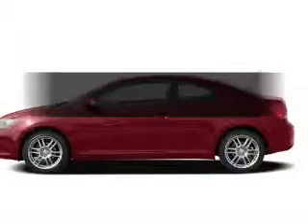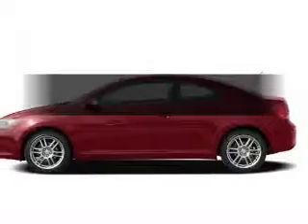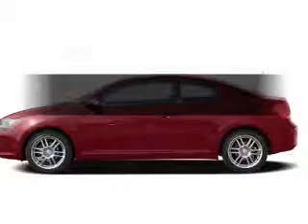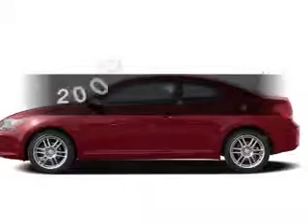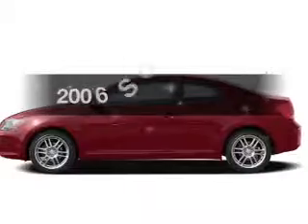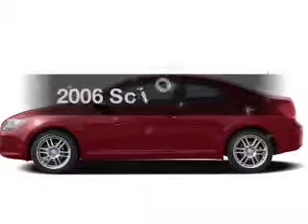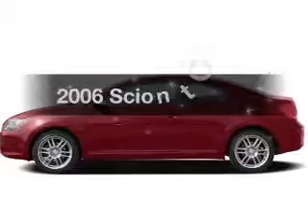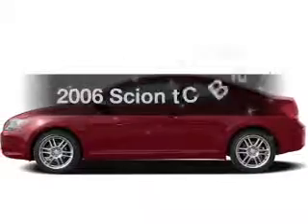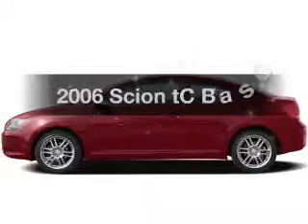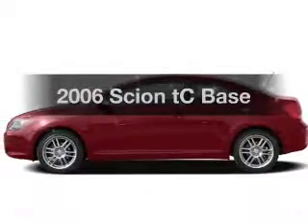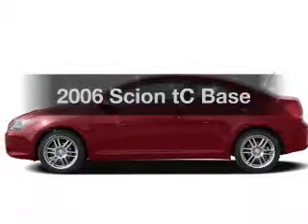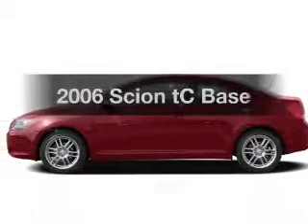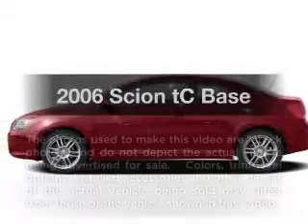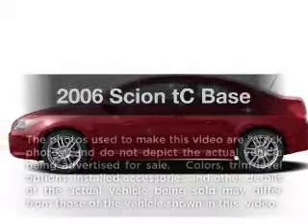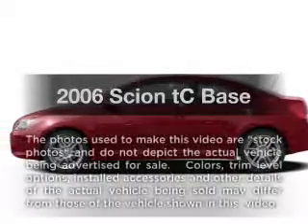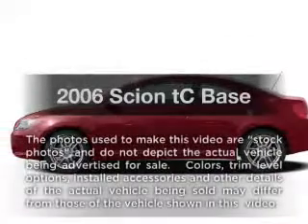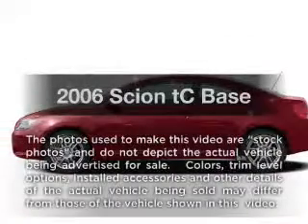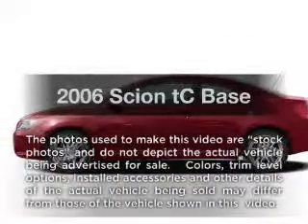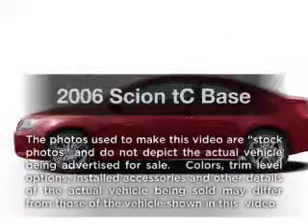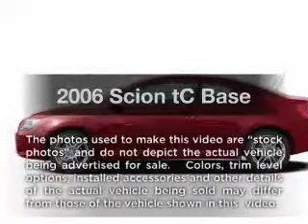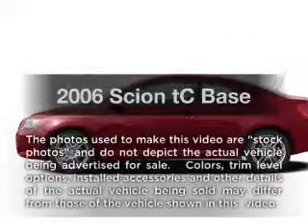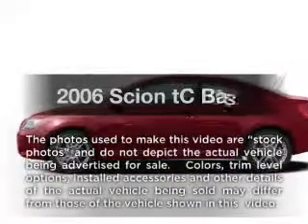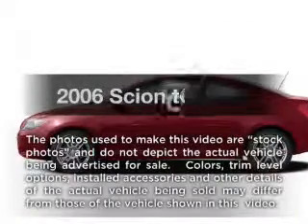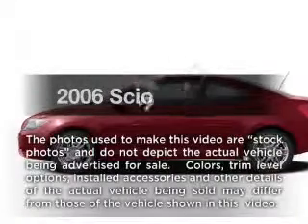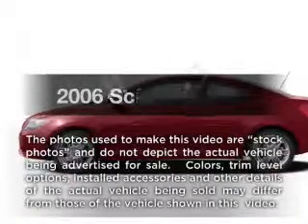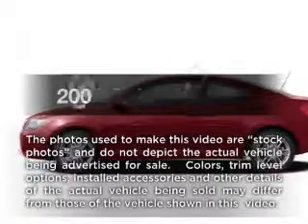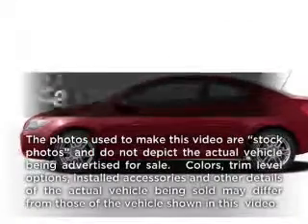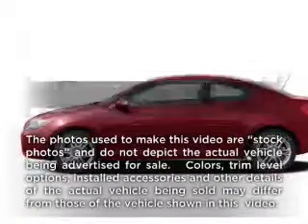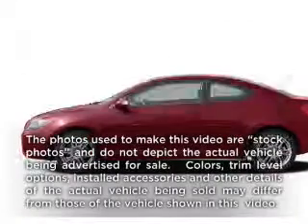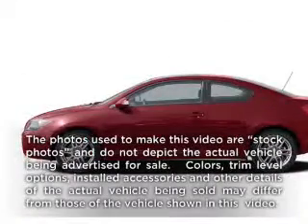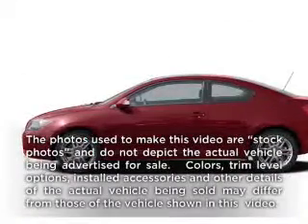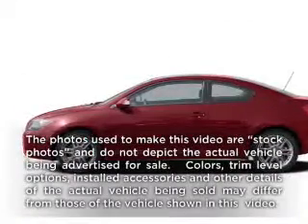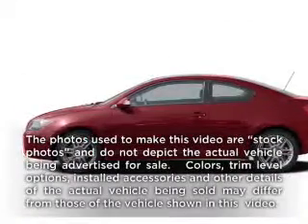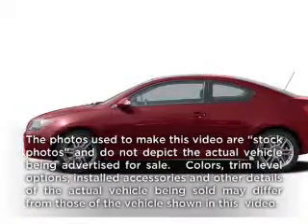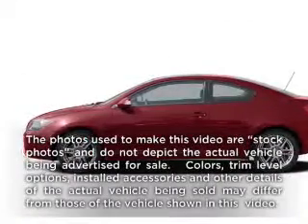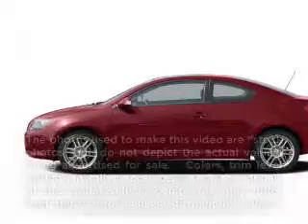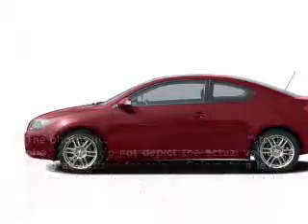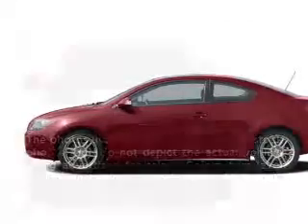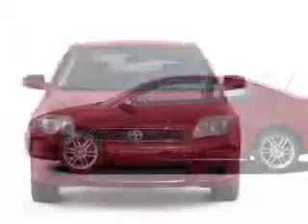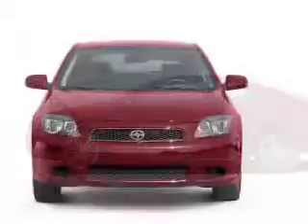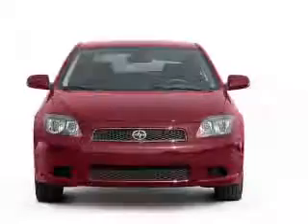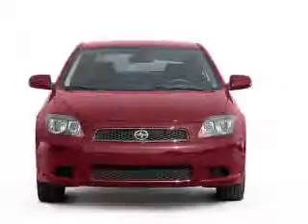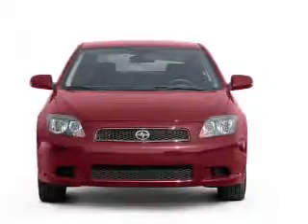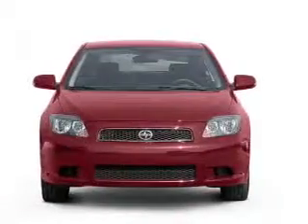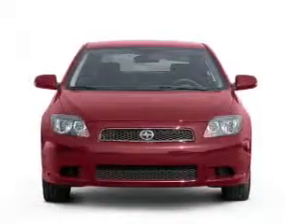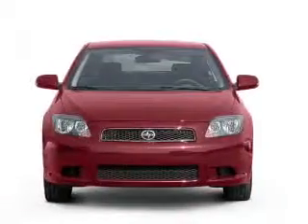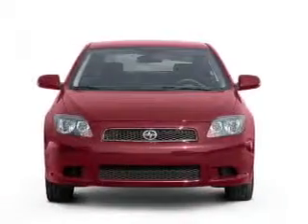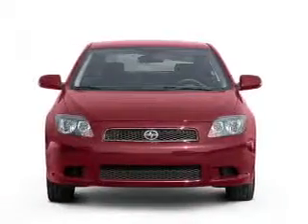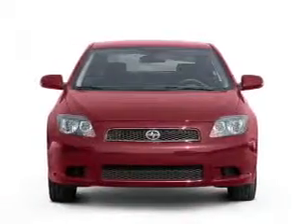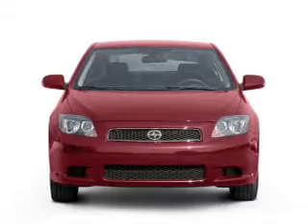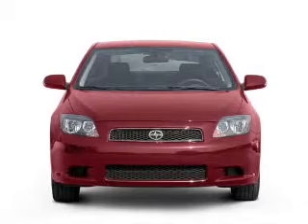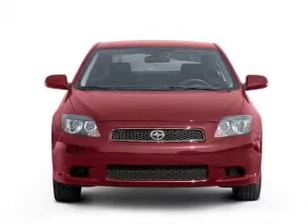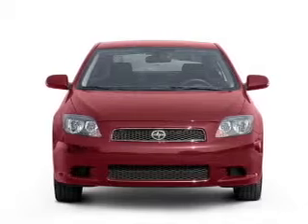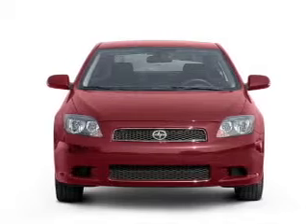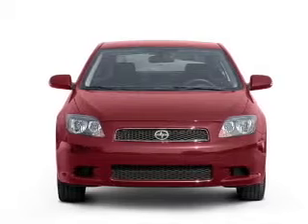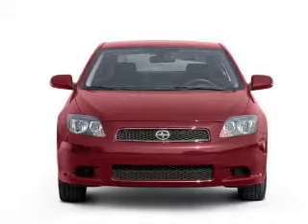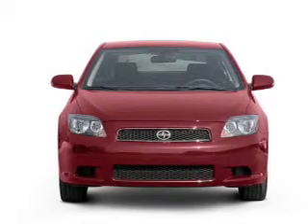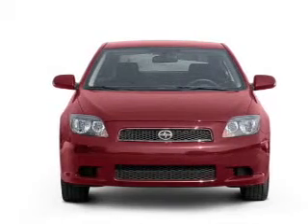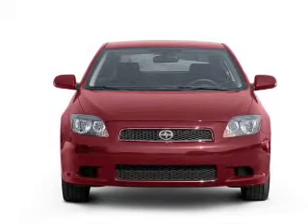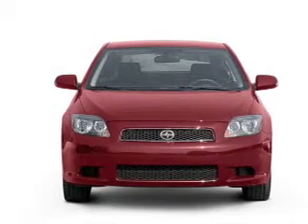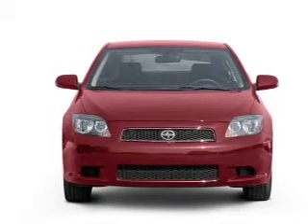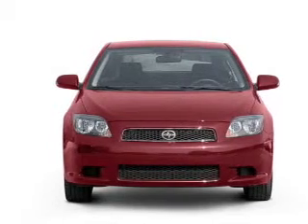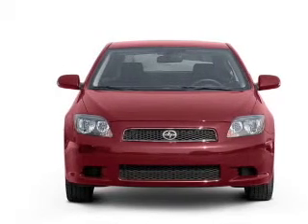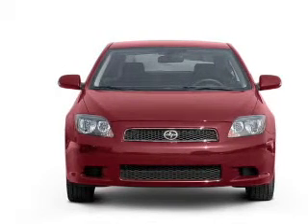Get noticed in this 2006 Scion TC. Everything you need under one roof with this great vehicle.